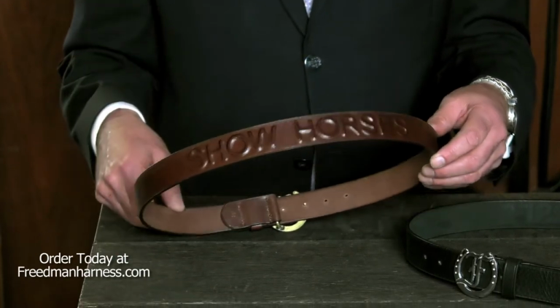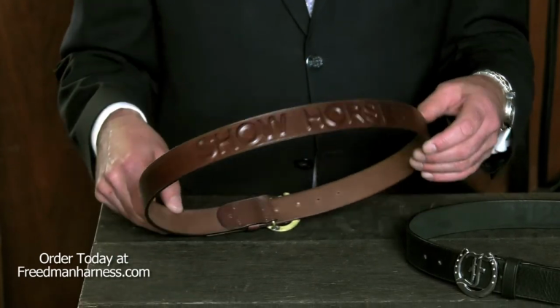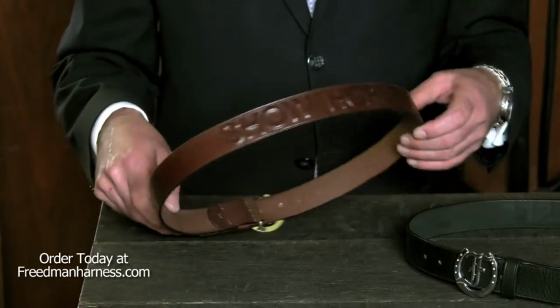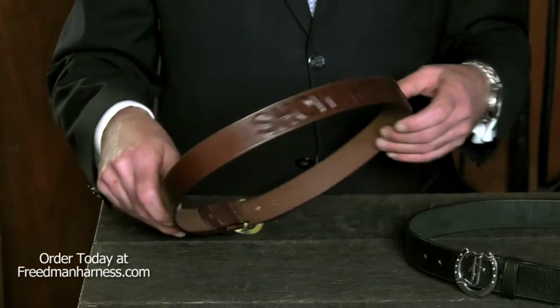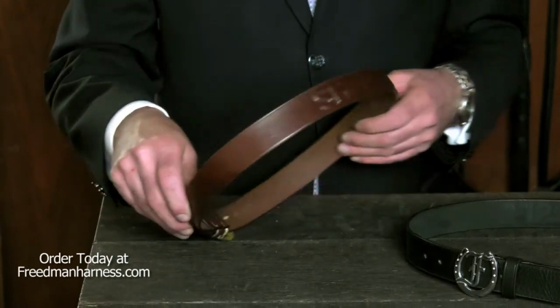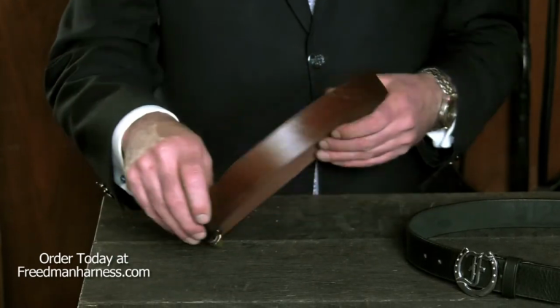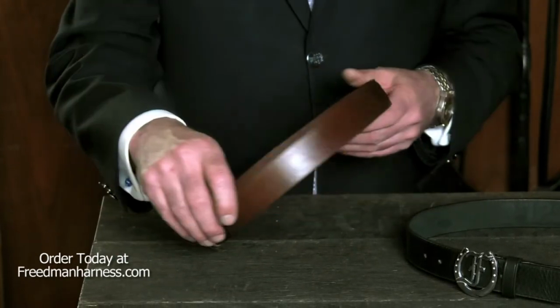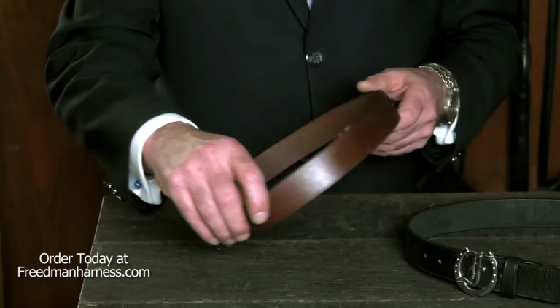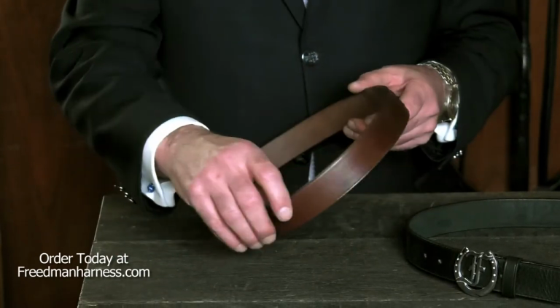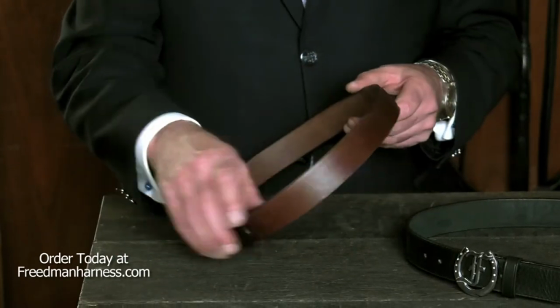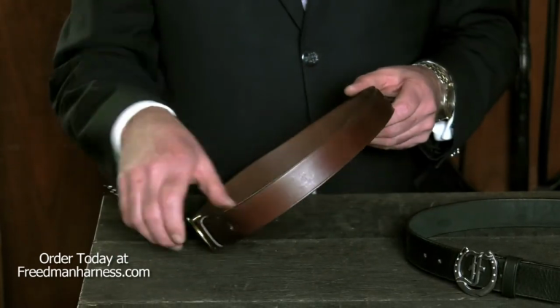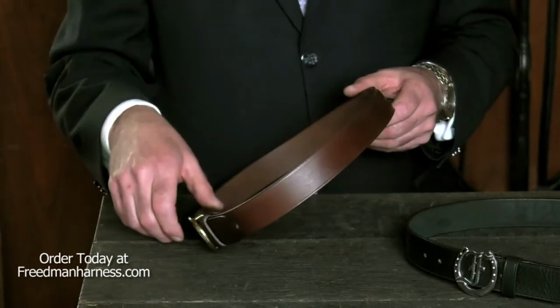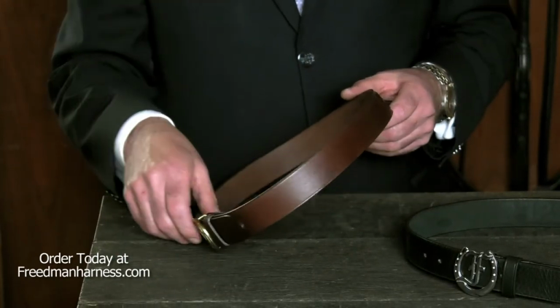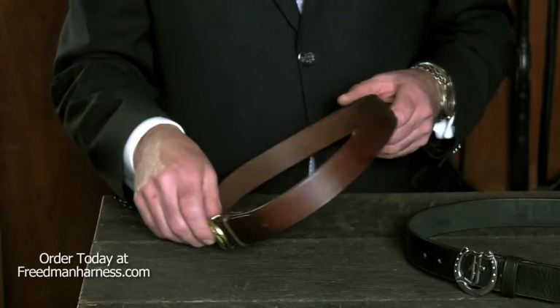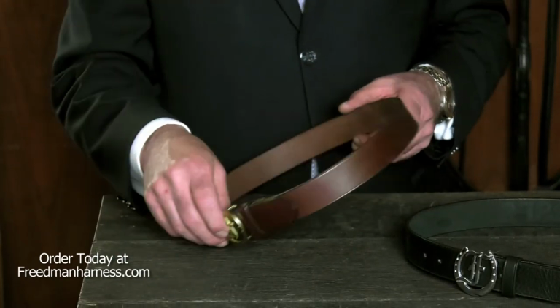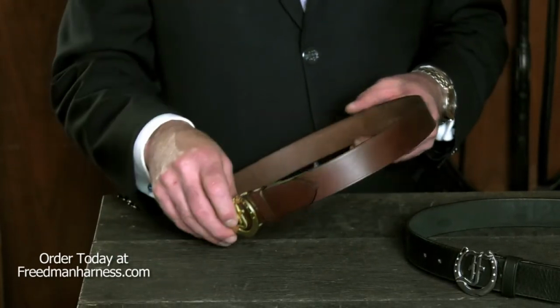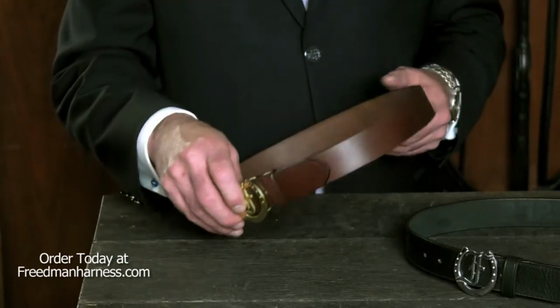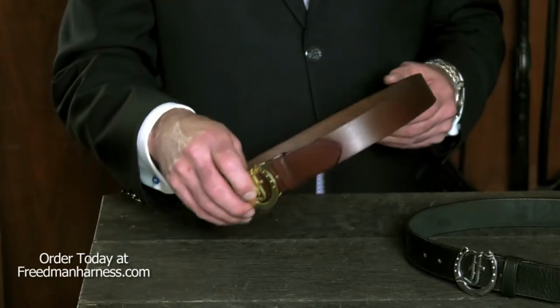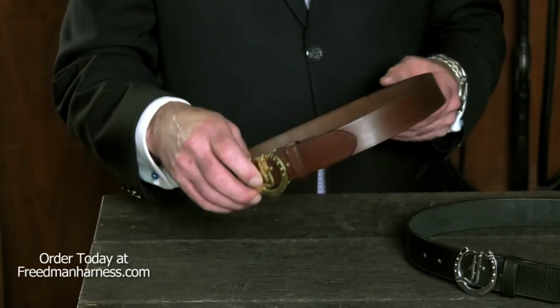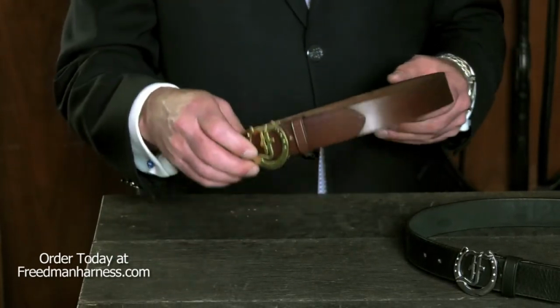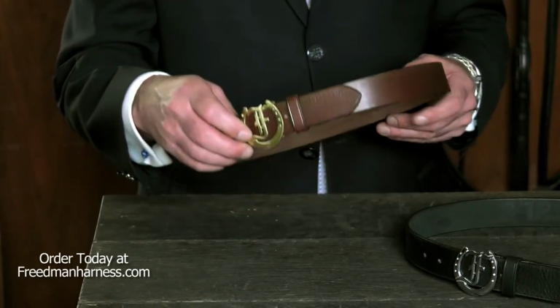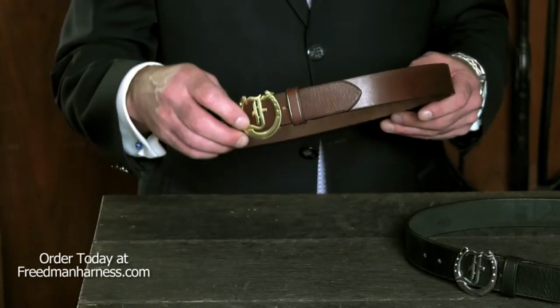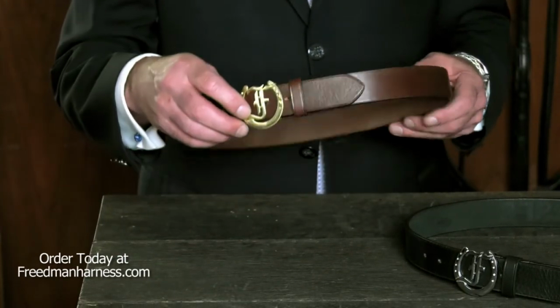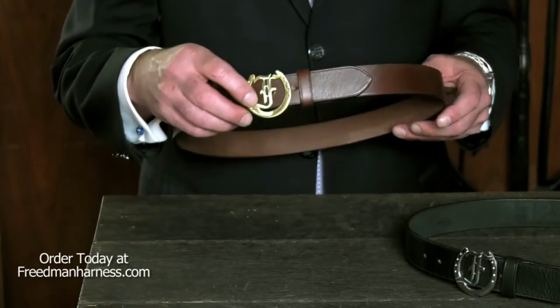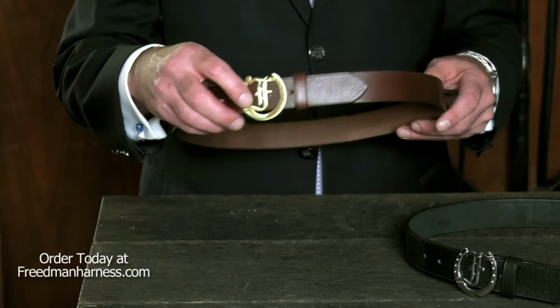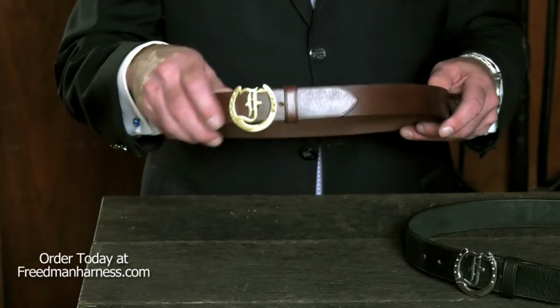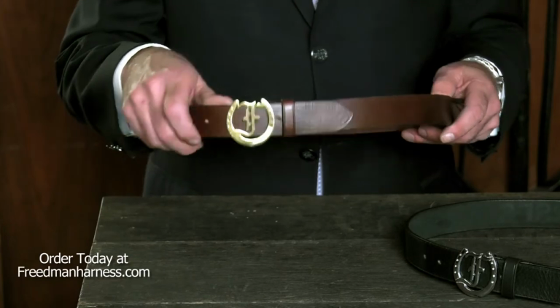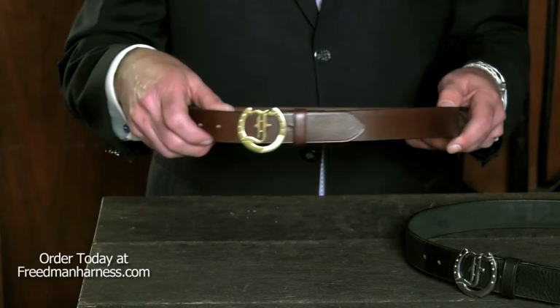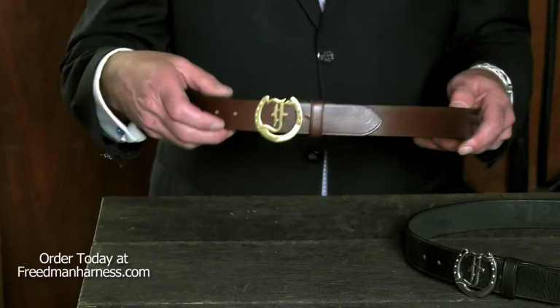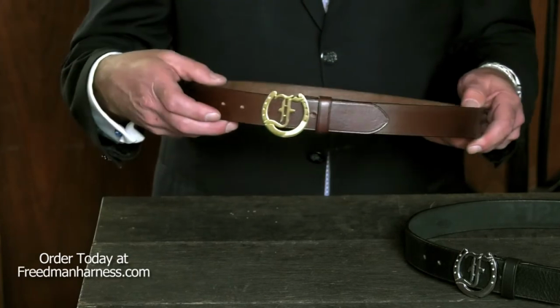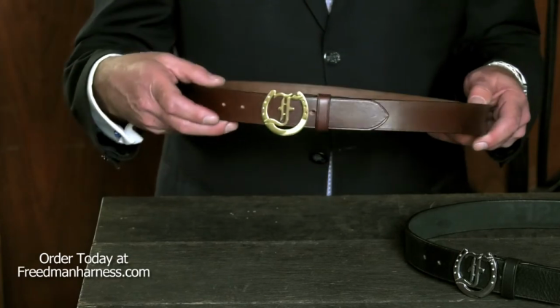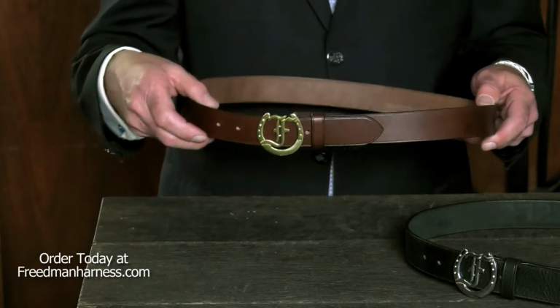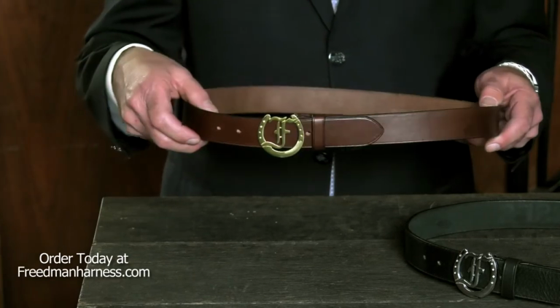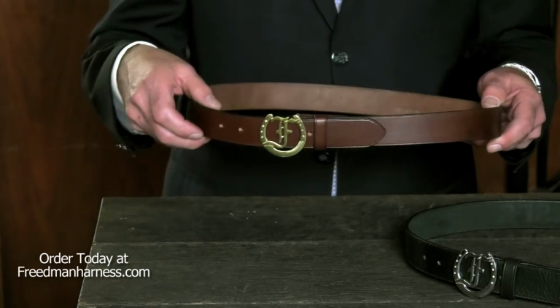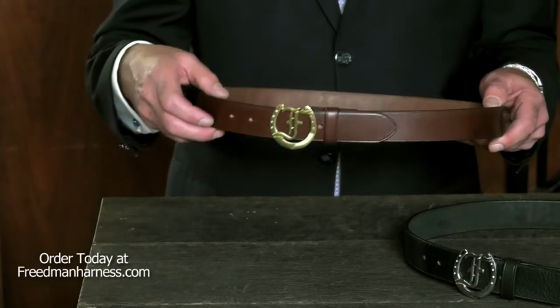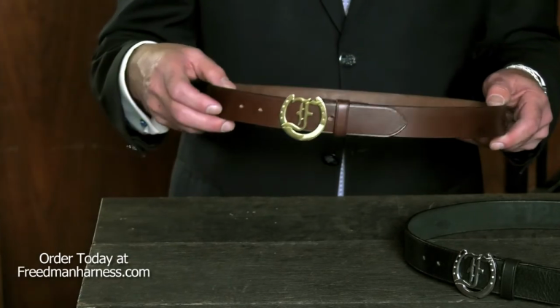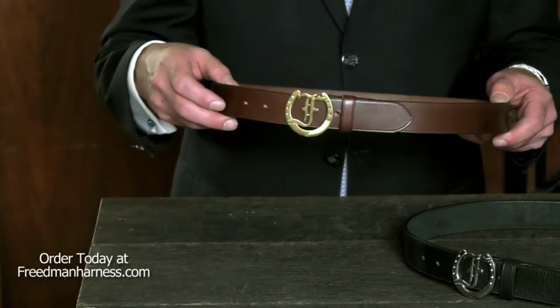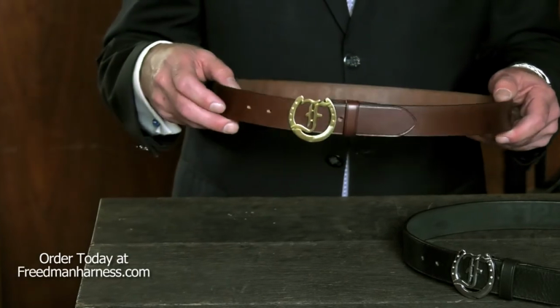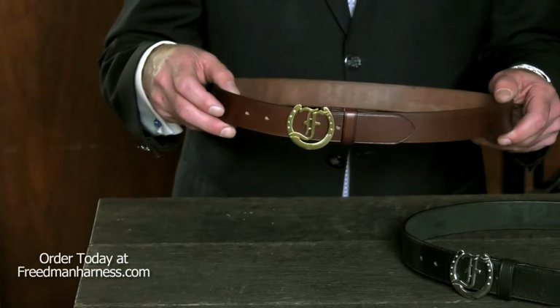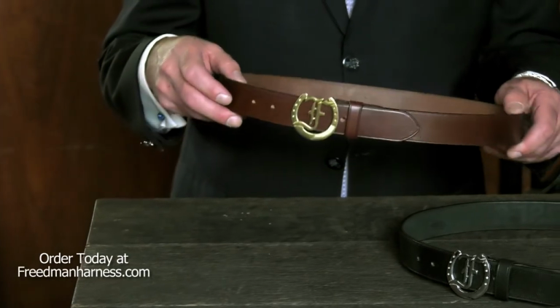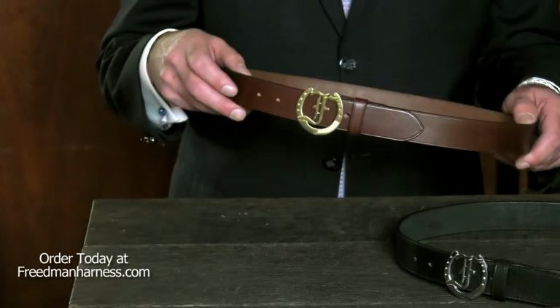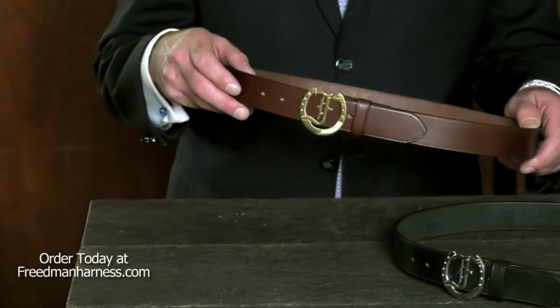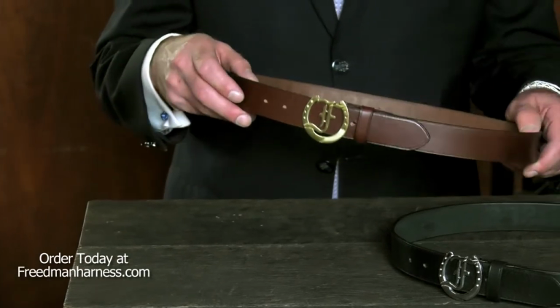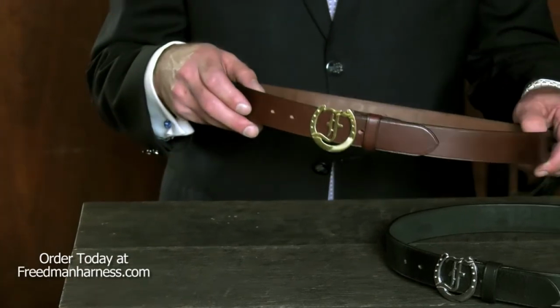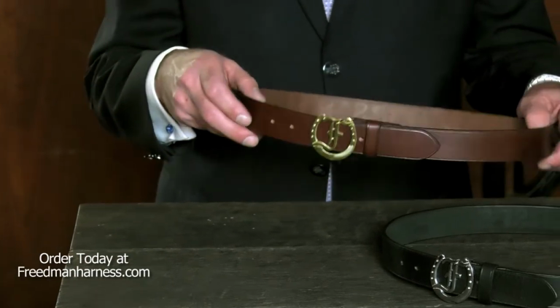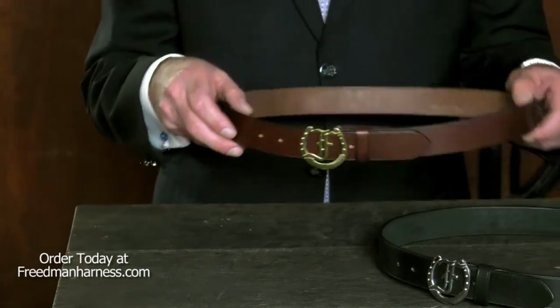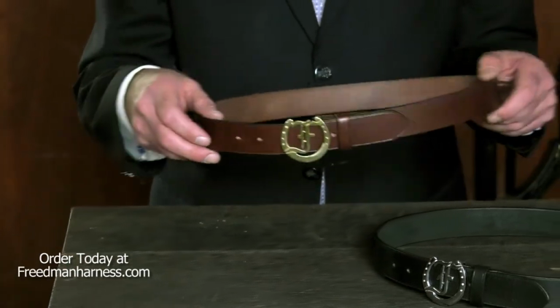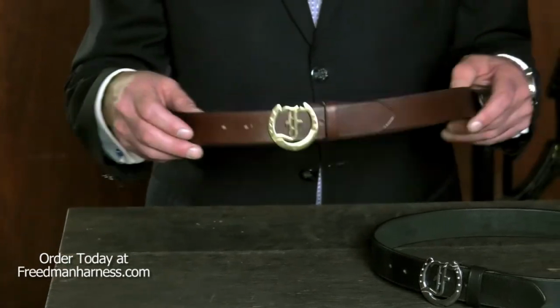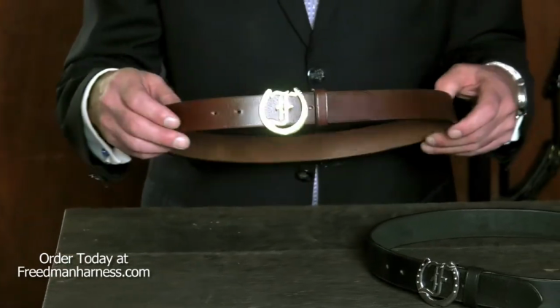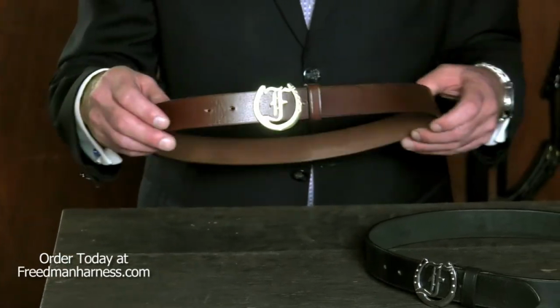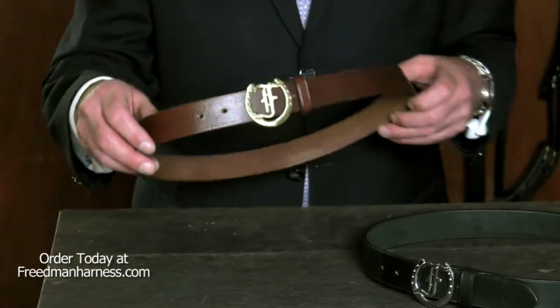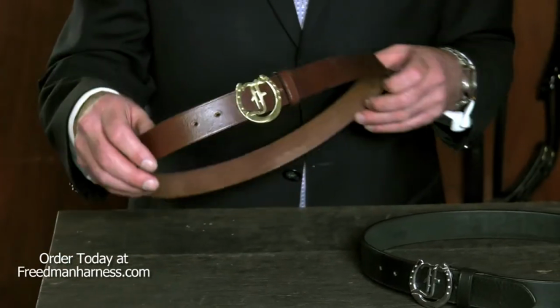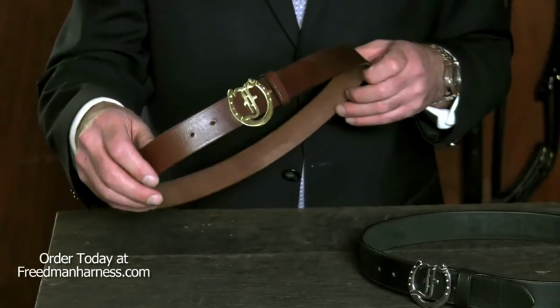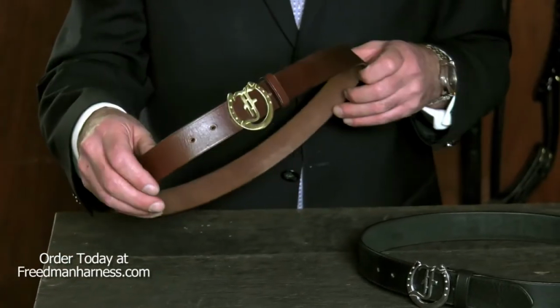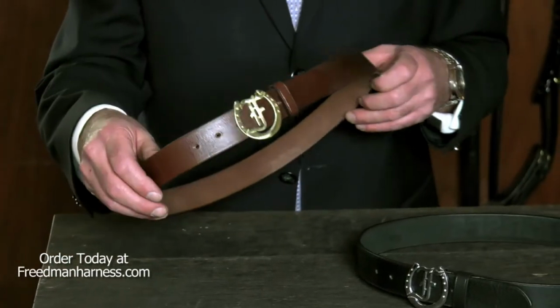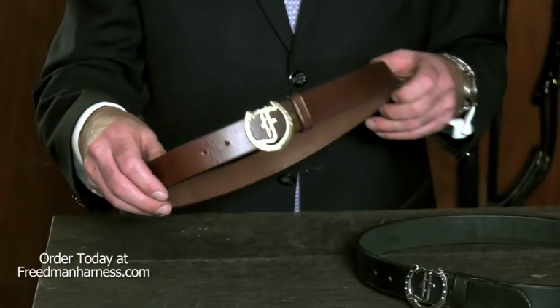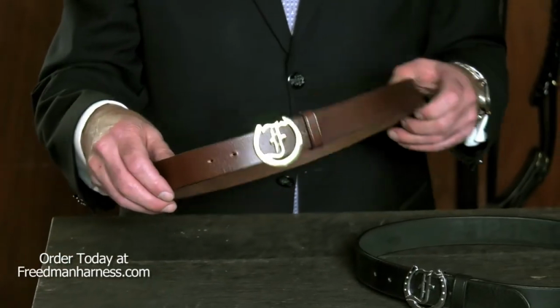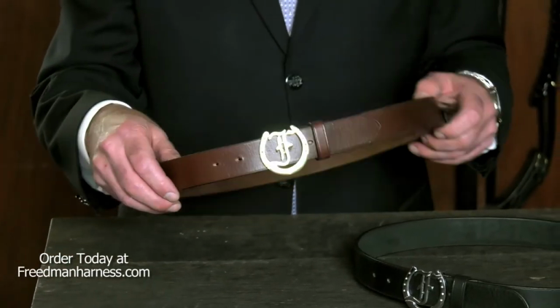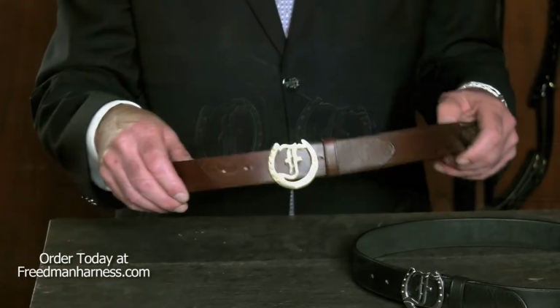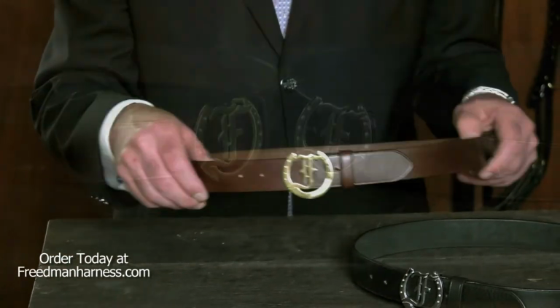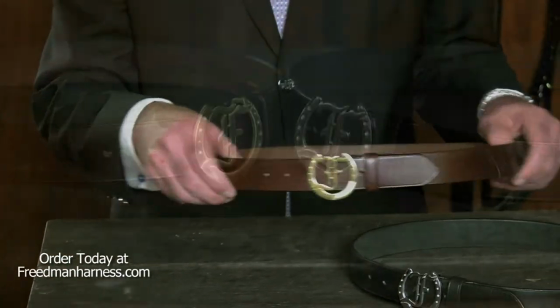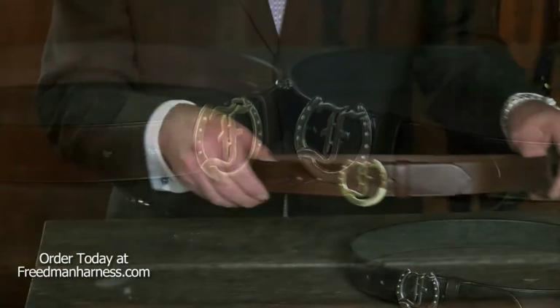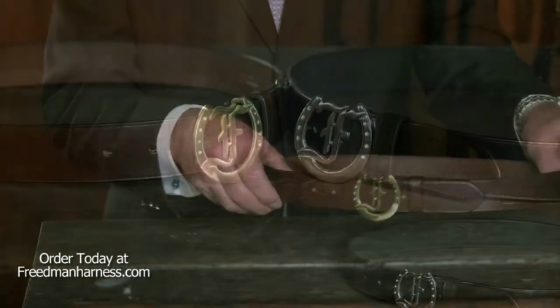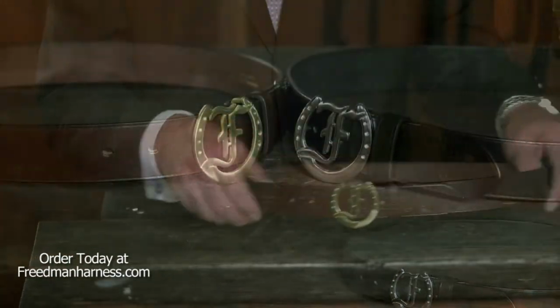Perfect for any show horse person — Saddlebred, Morgan, Arabian, Hackney — this belt says it all.